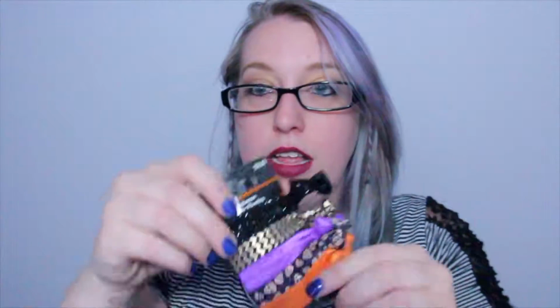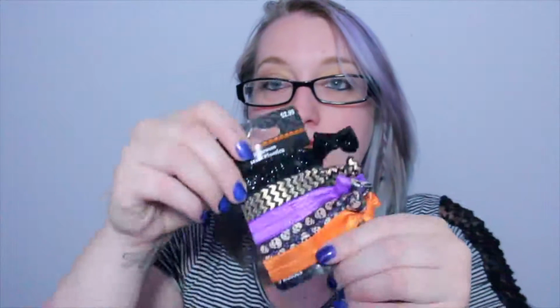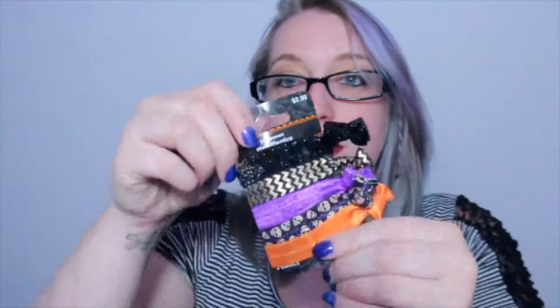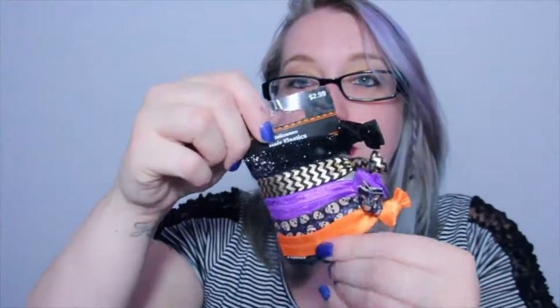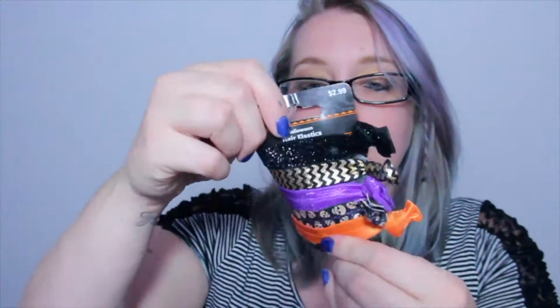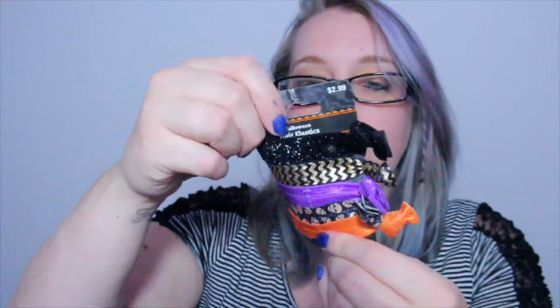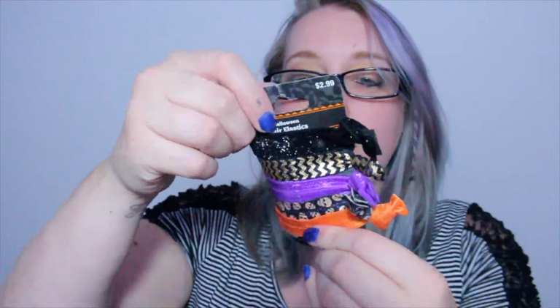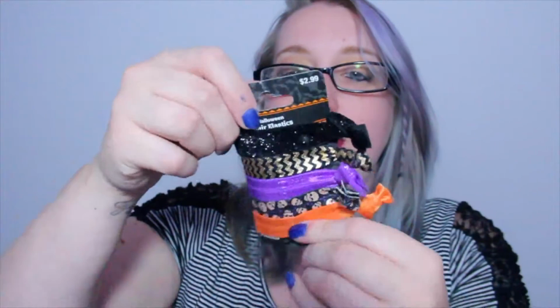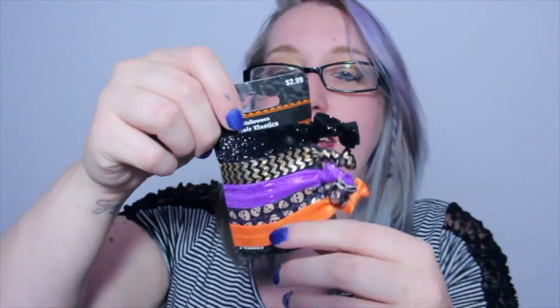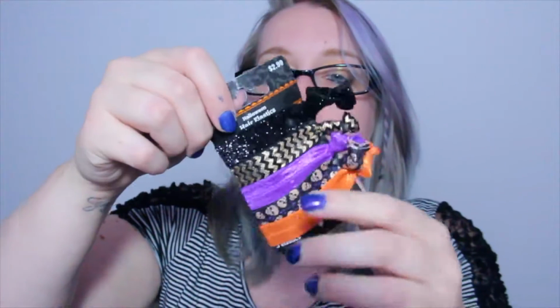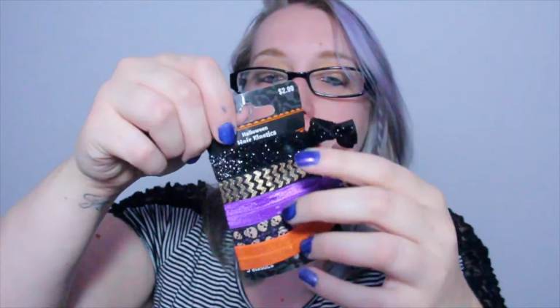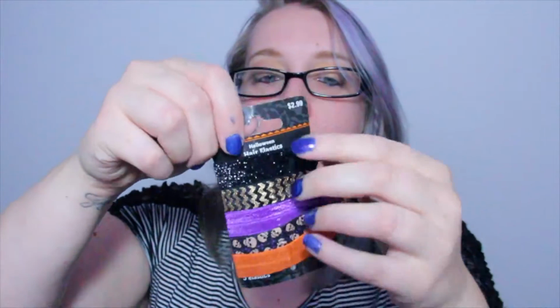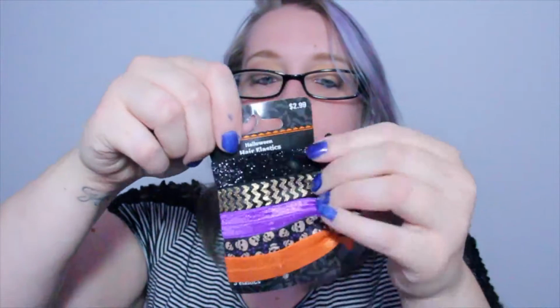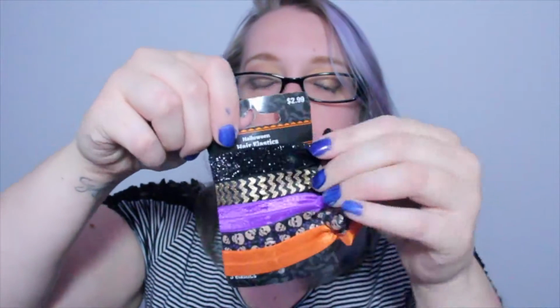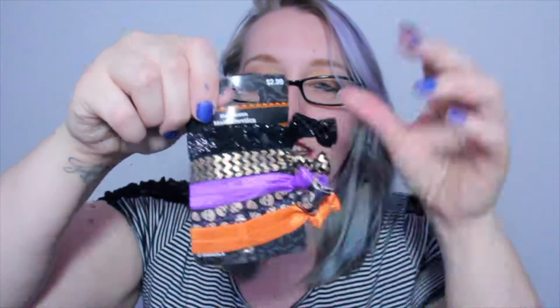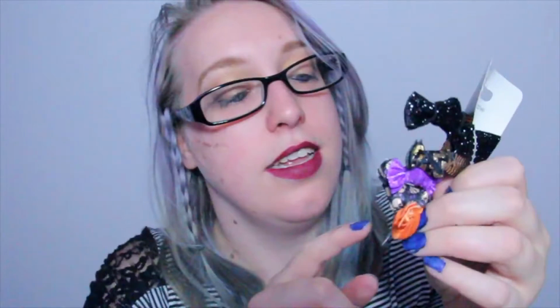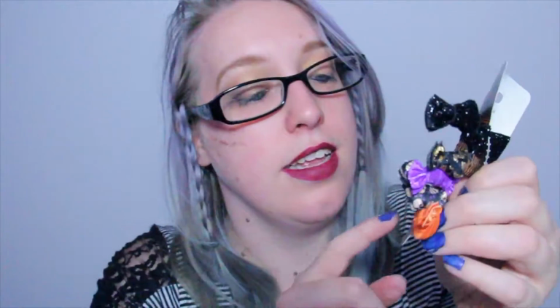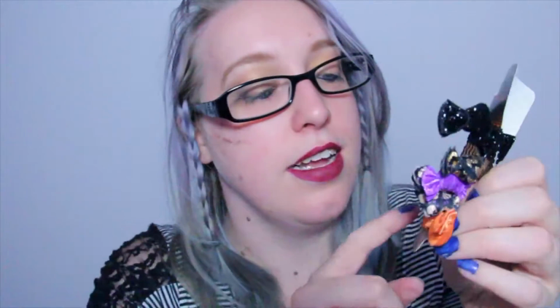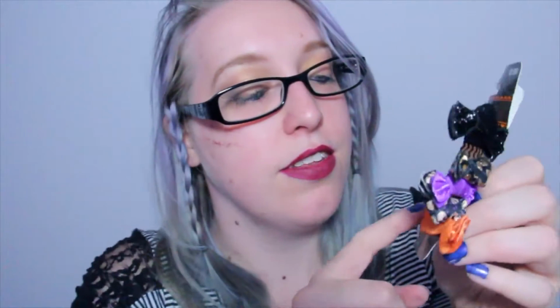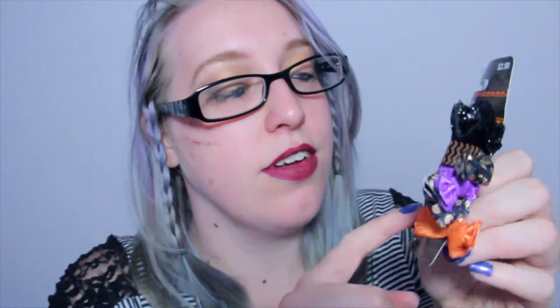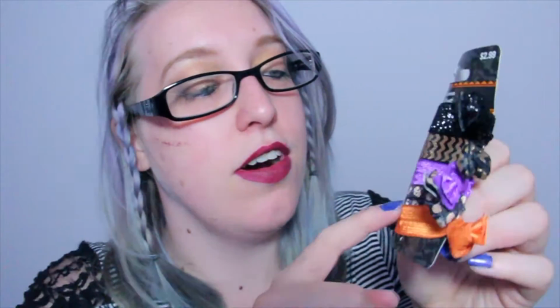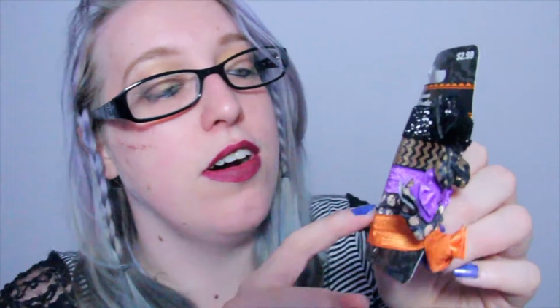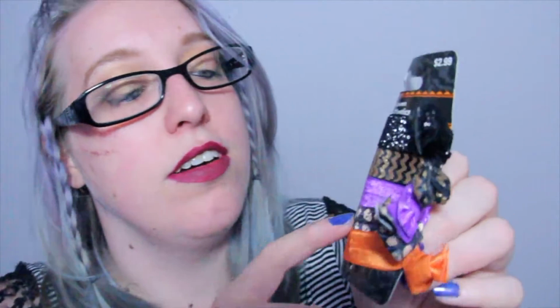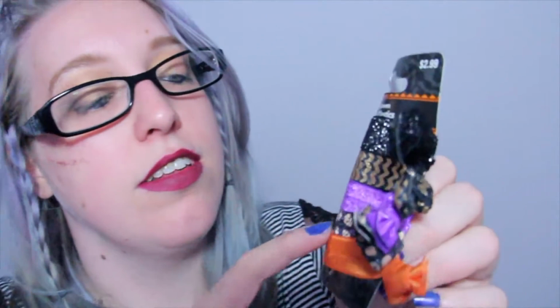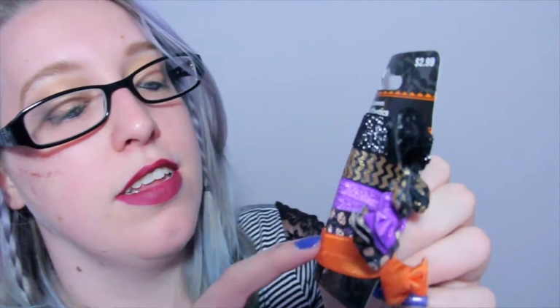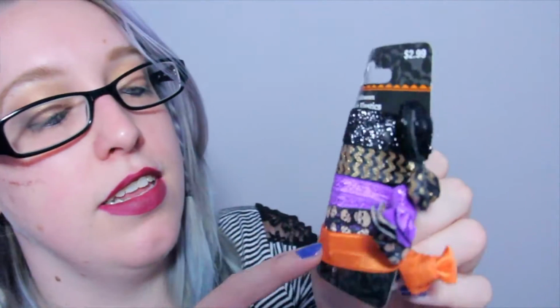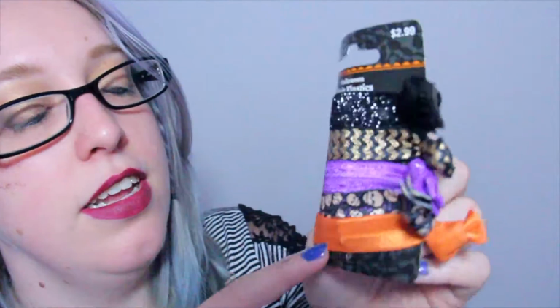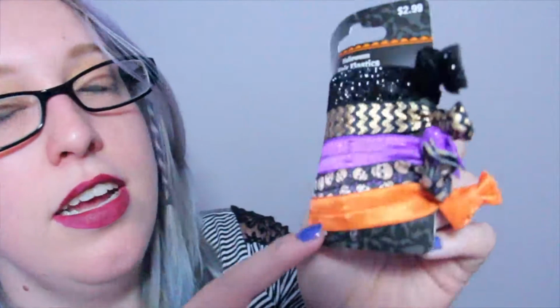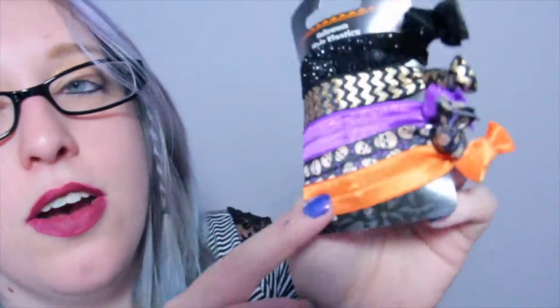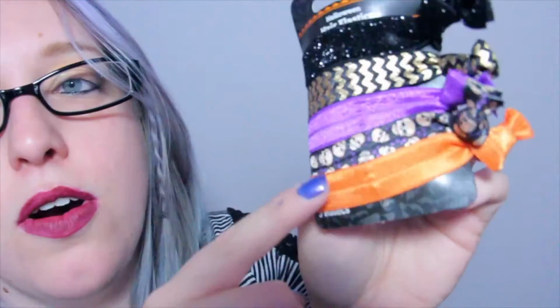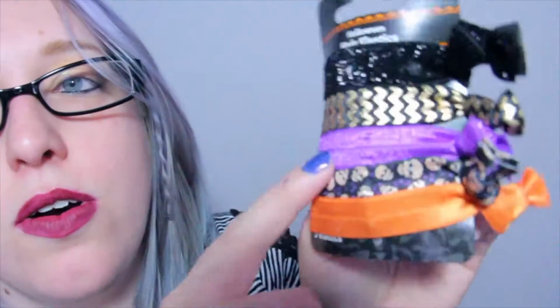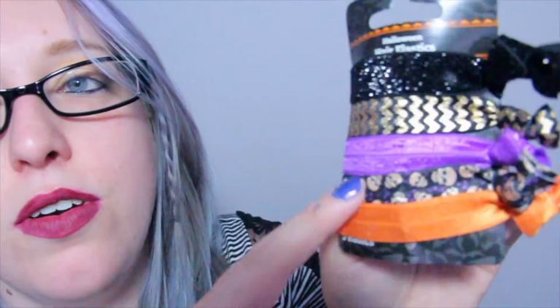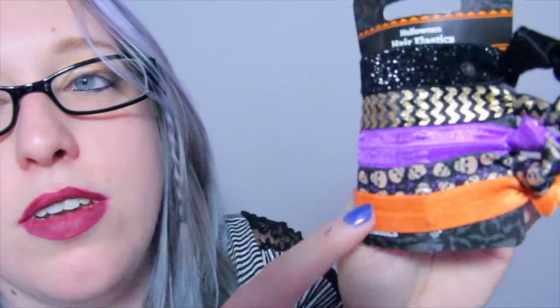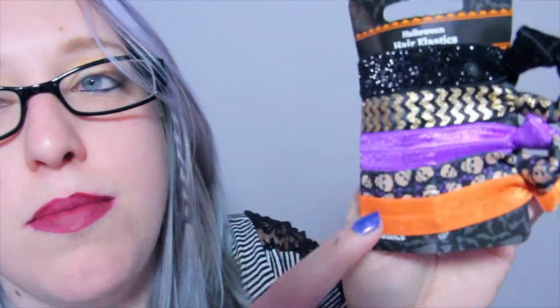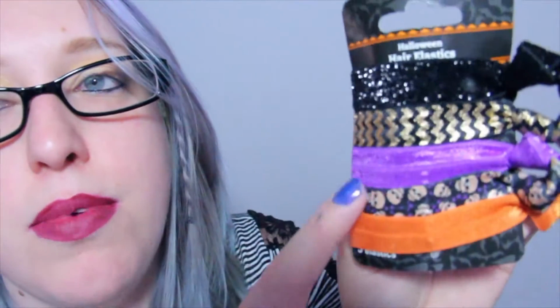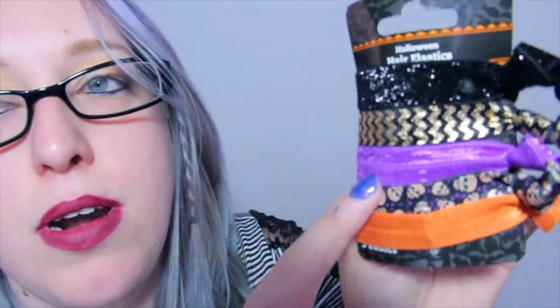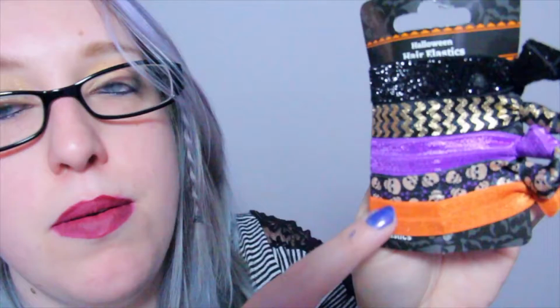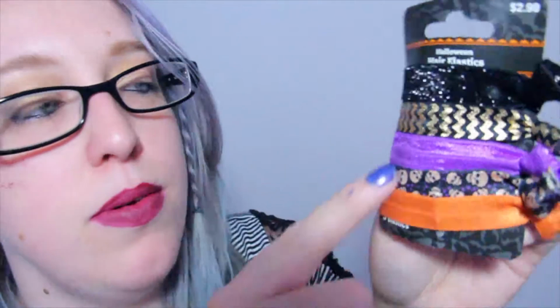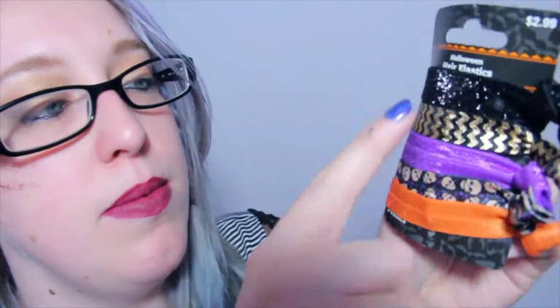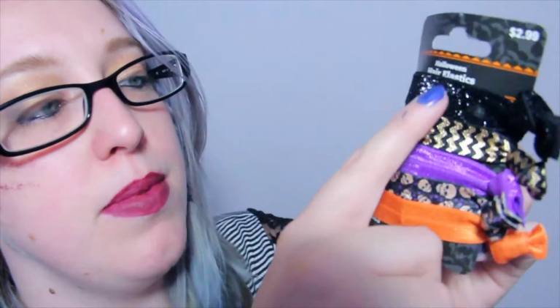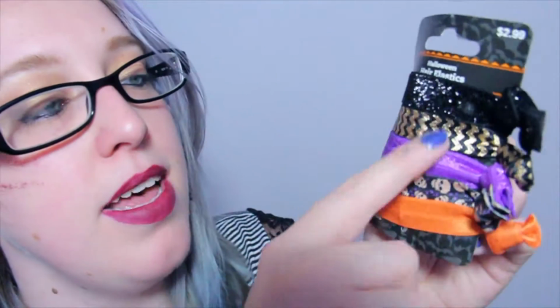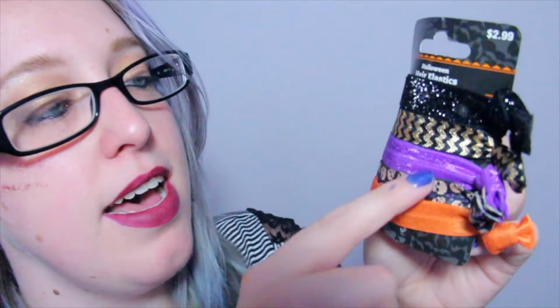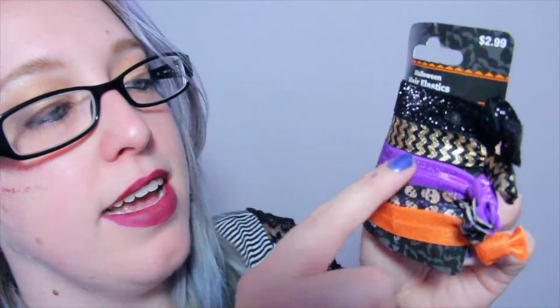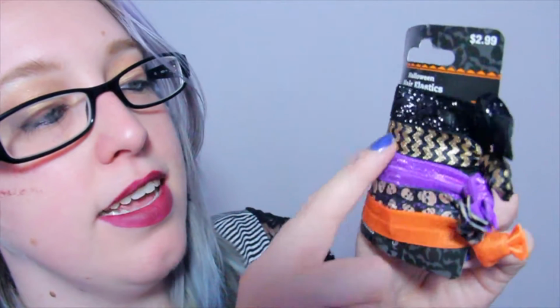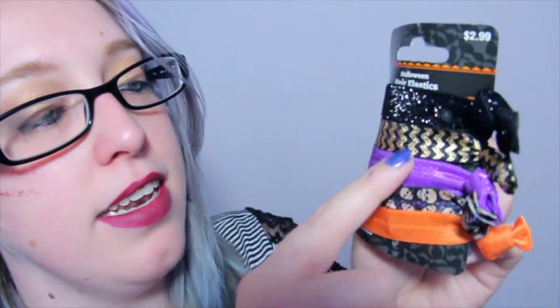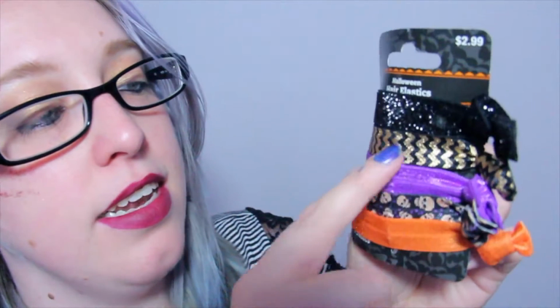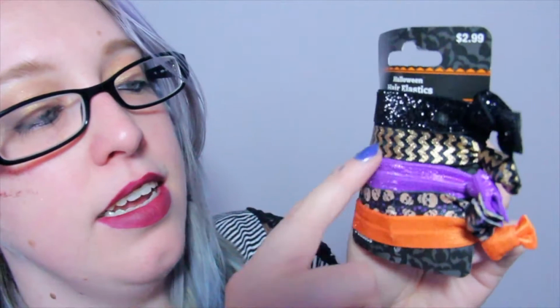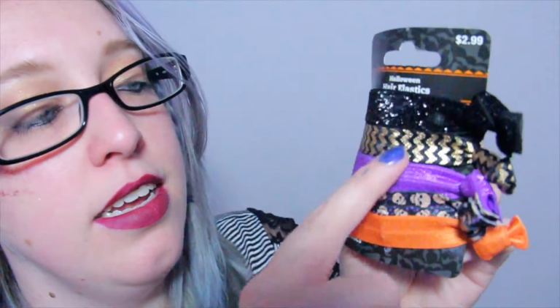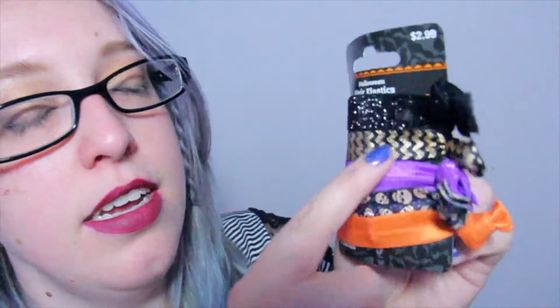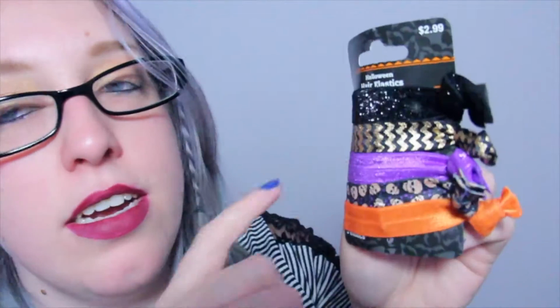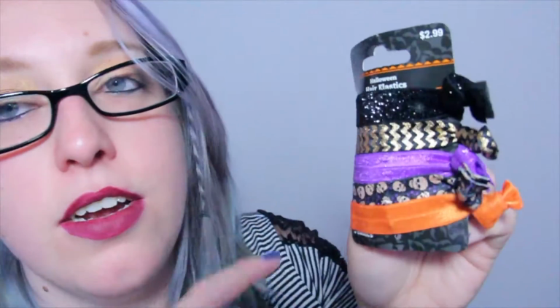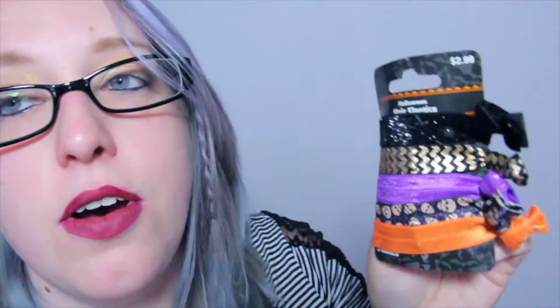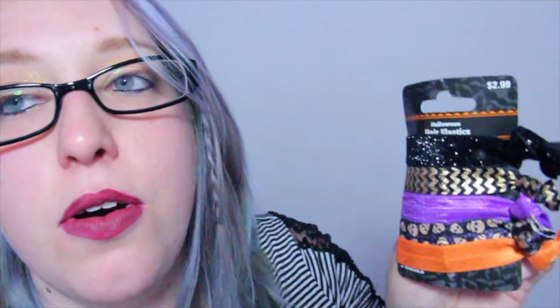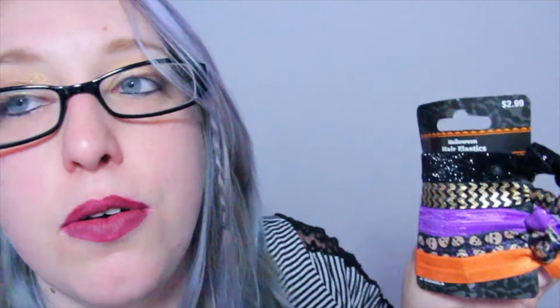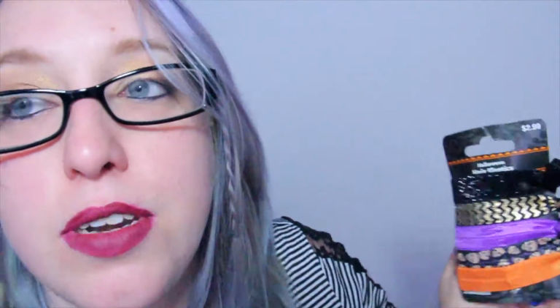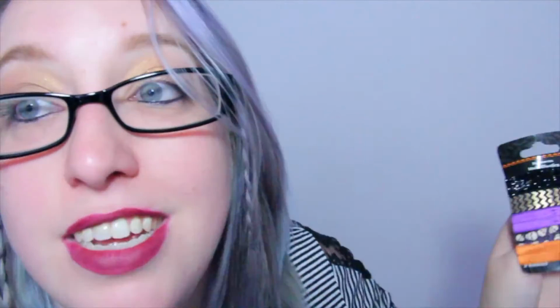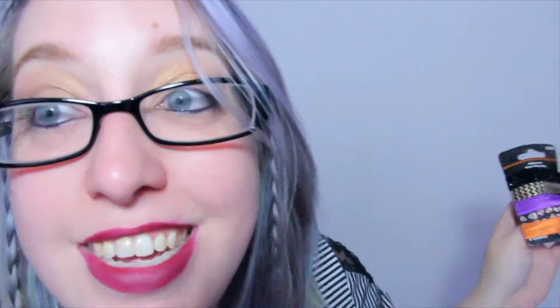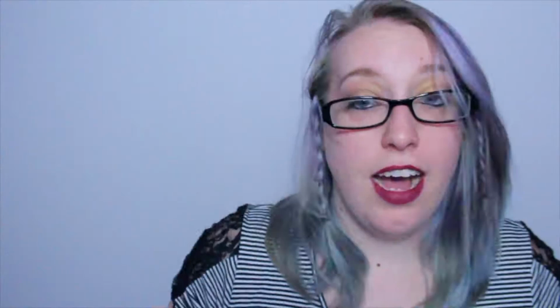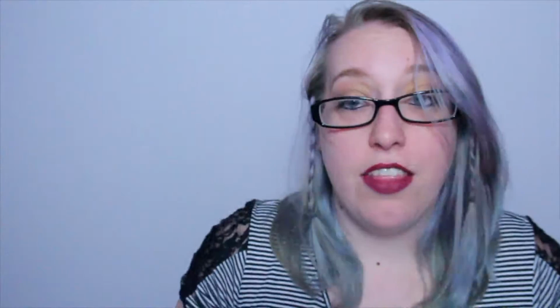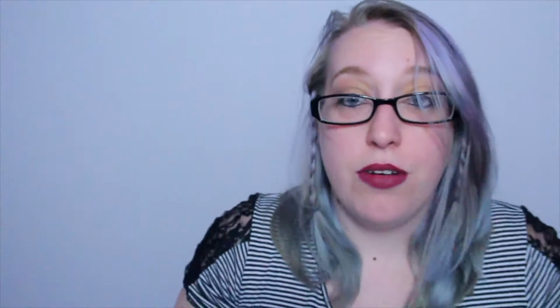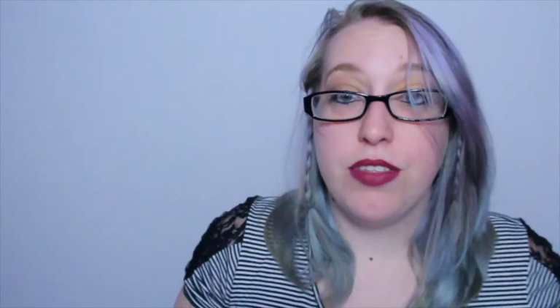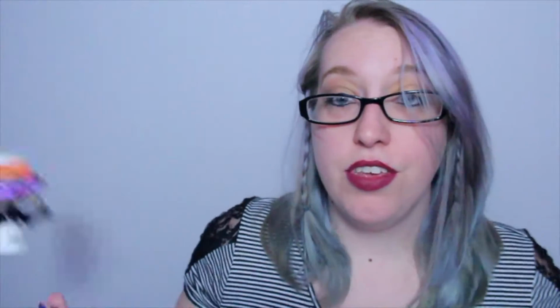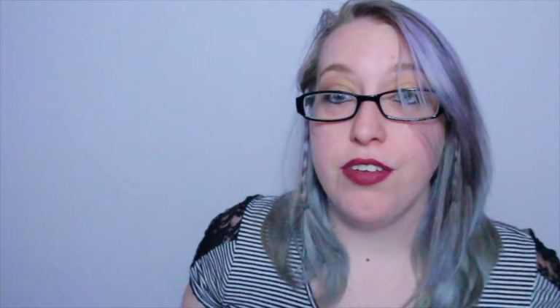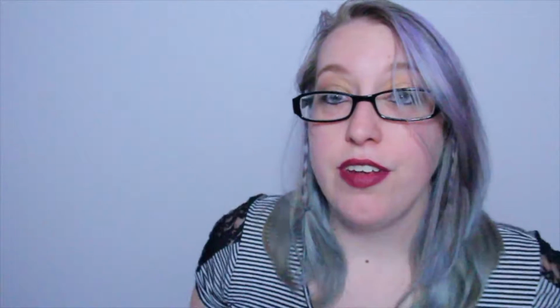These are cute little hair ties. They've got skulls, and orange, and purple, and black, and gold. I thought they were cute.